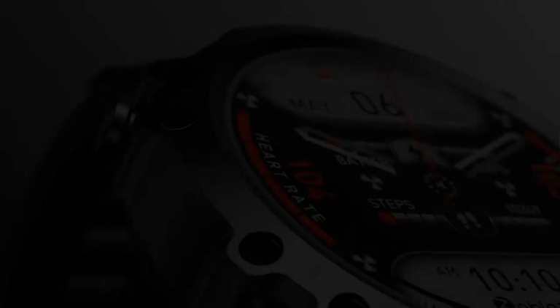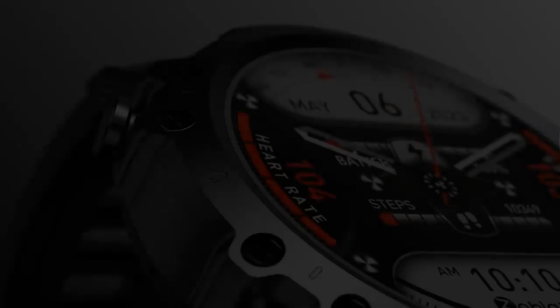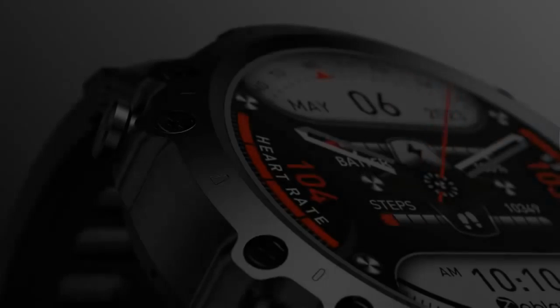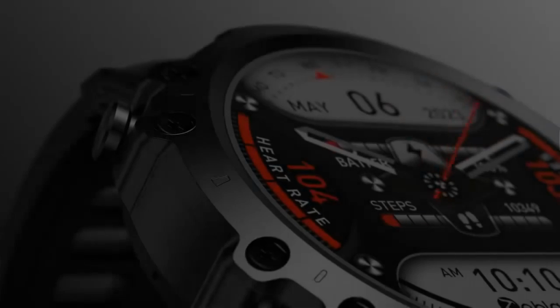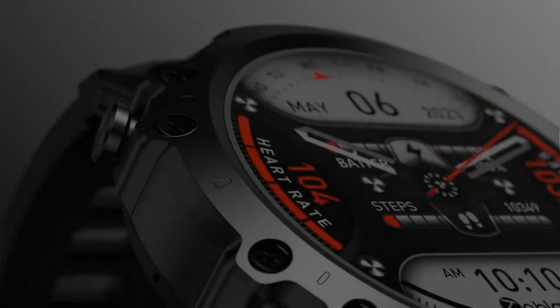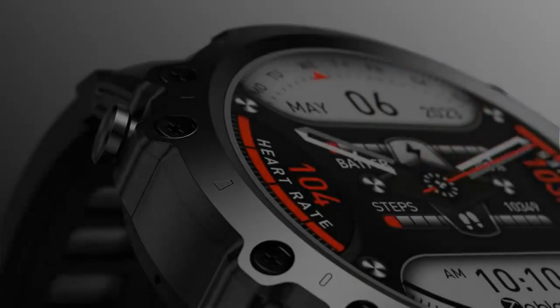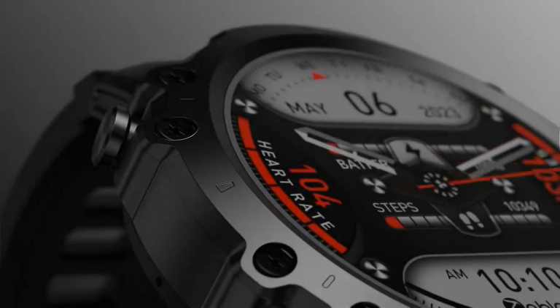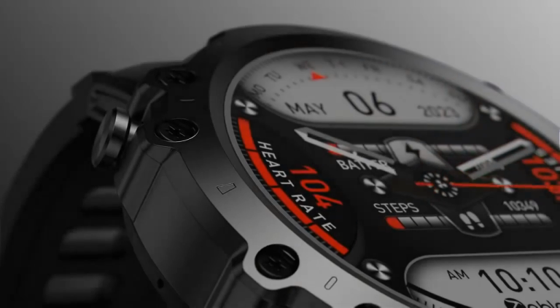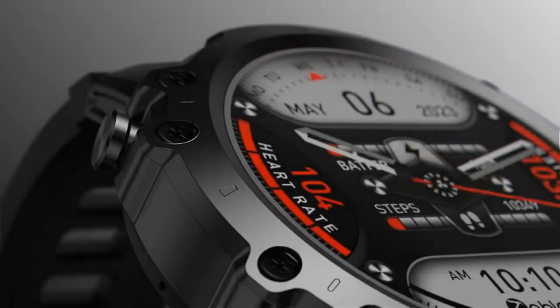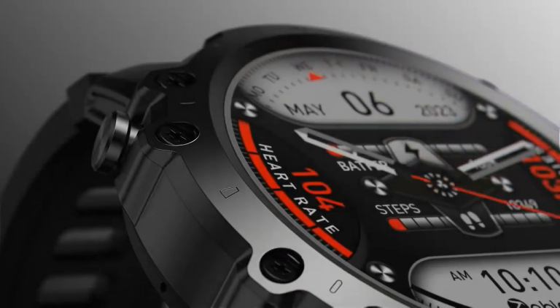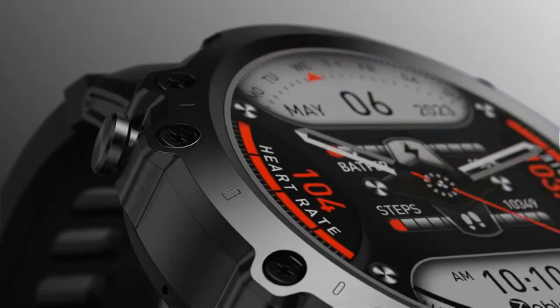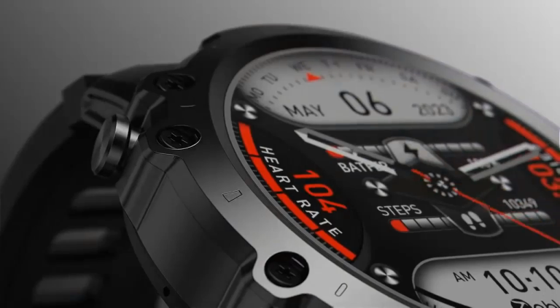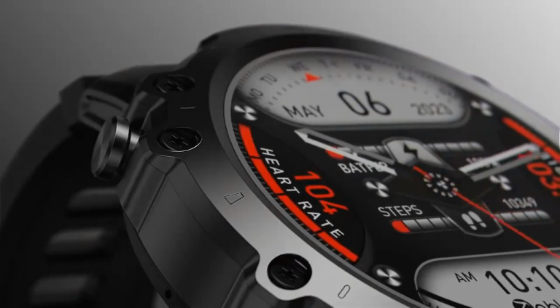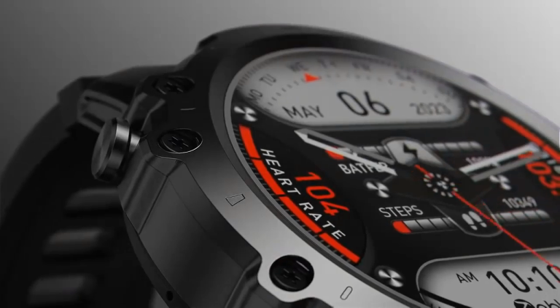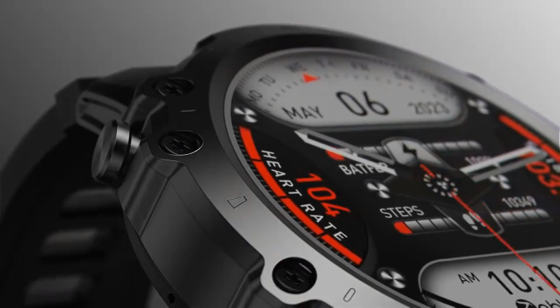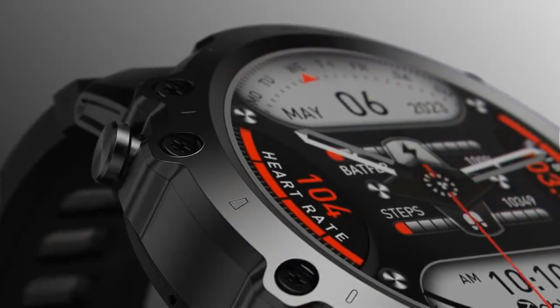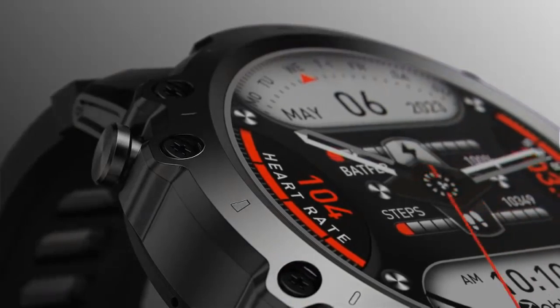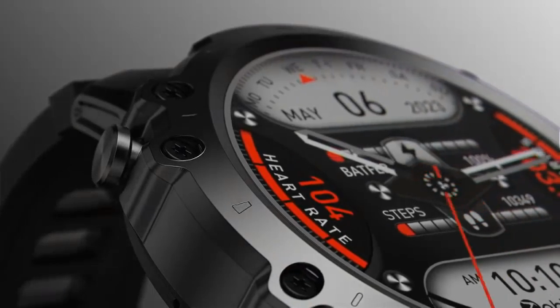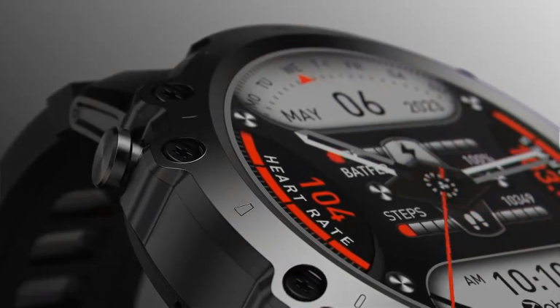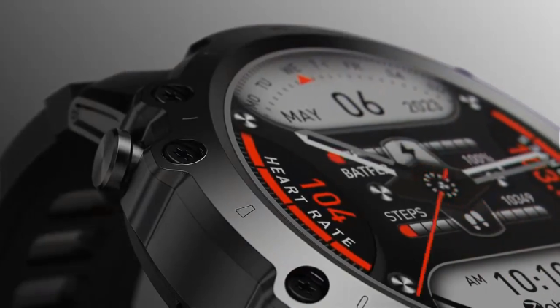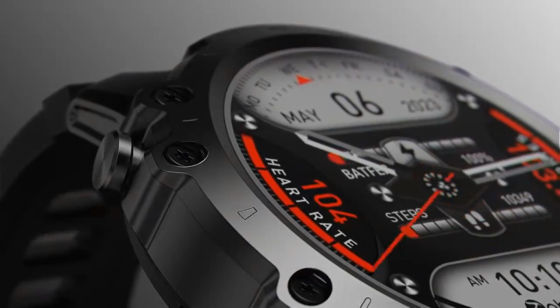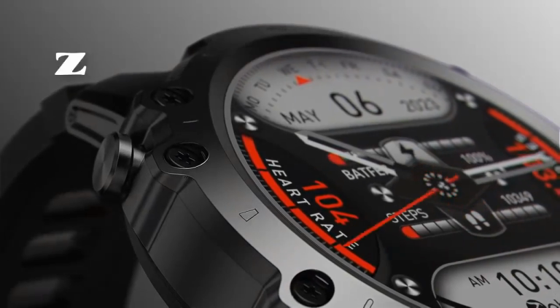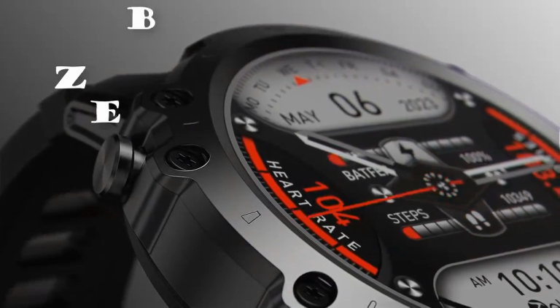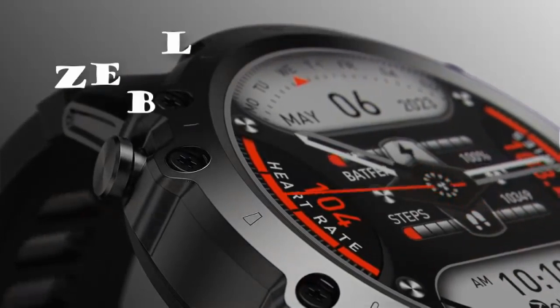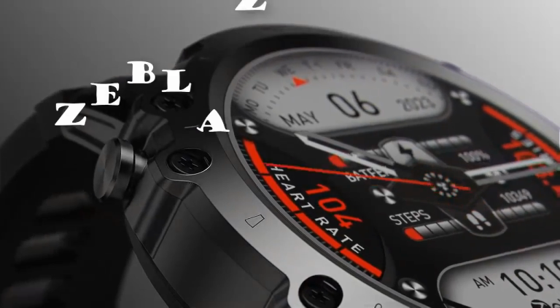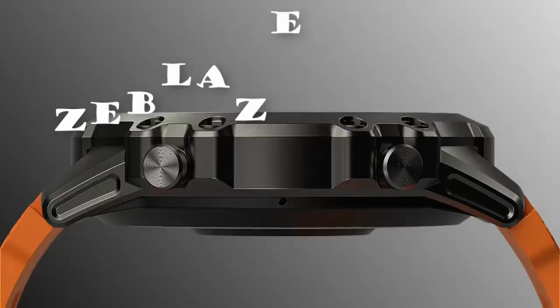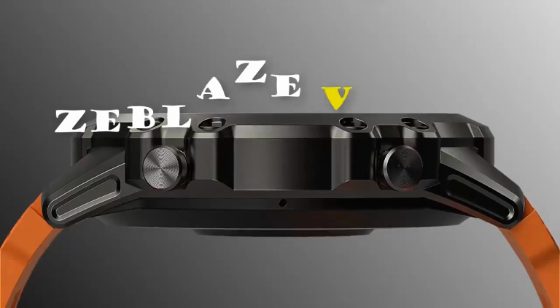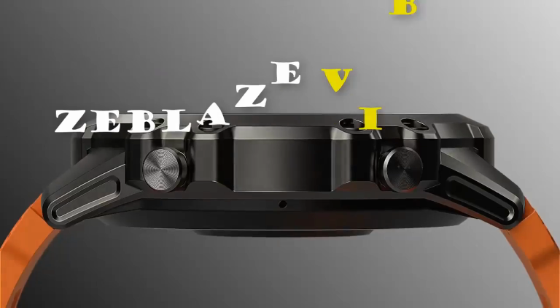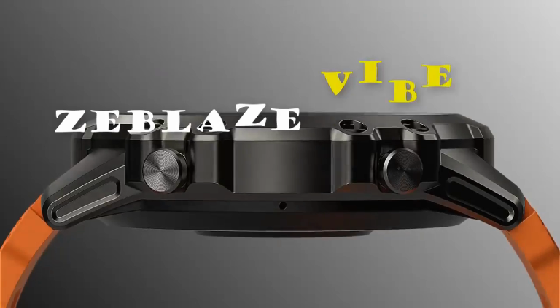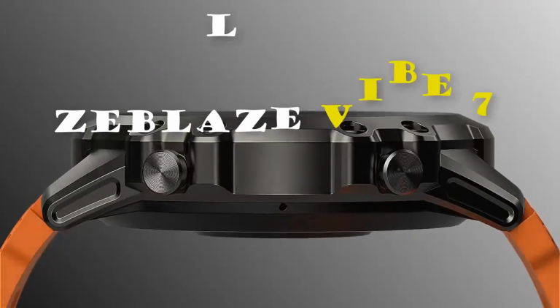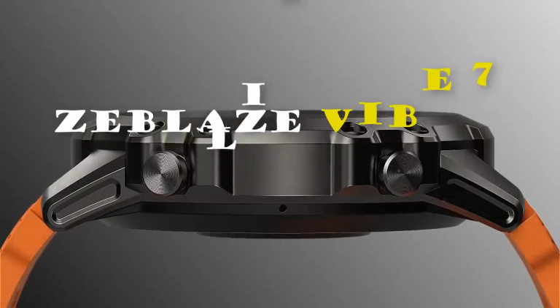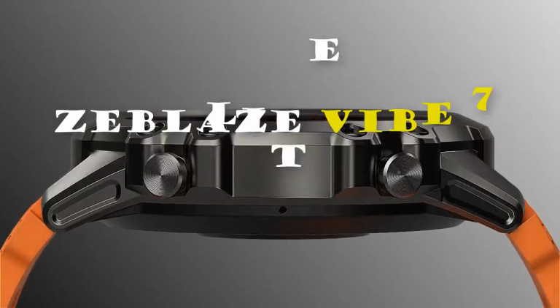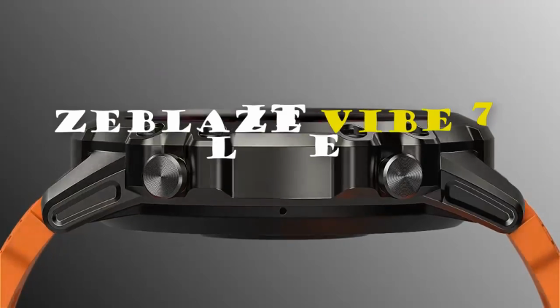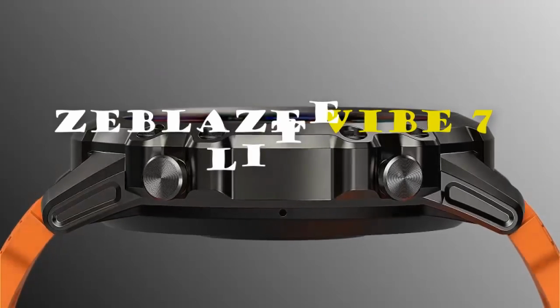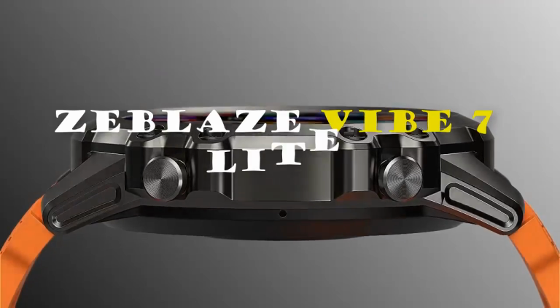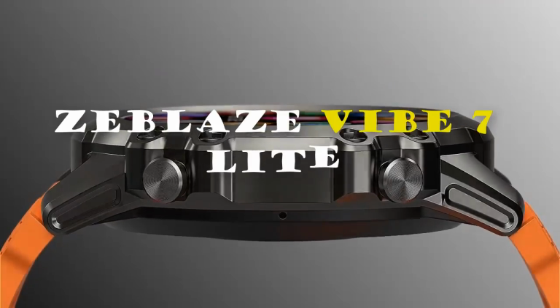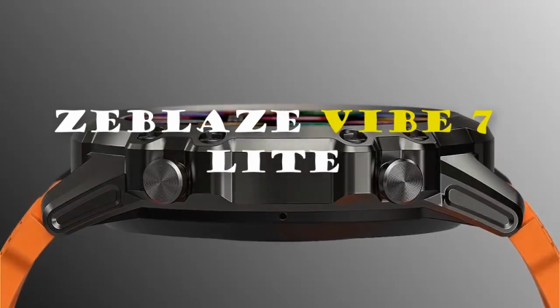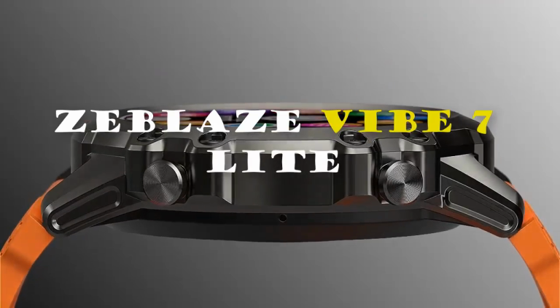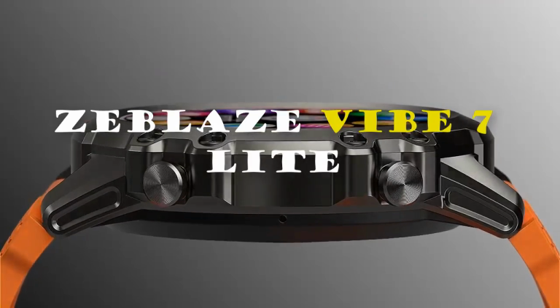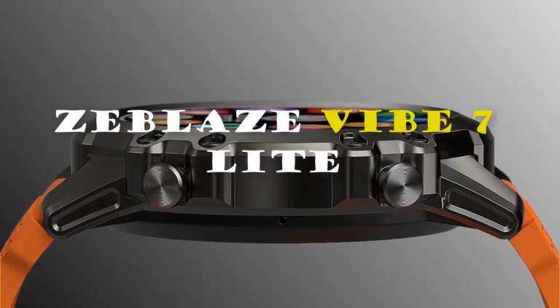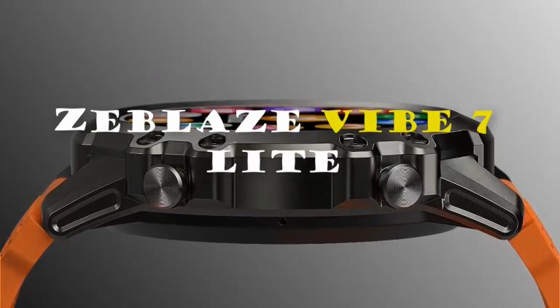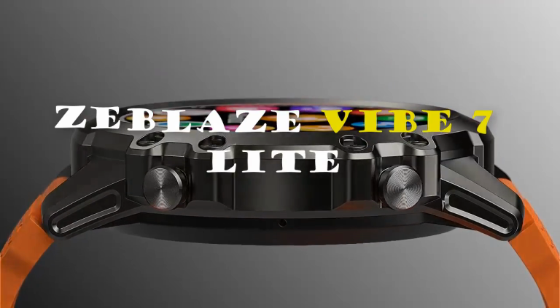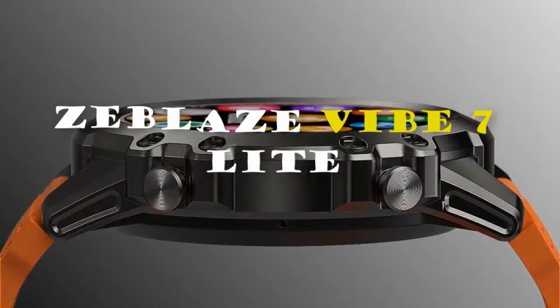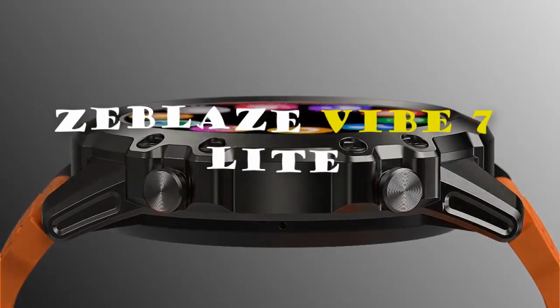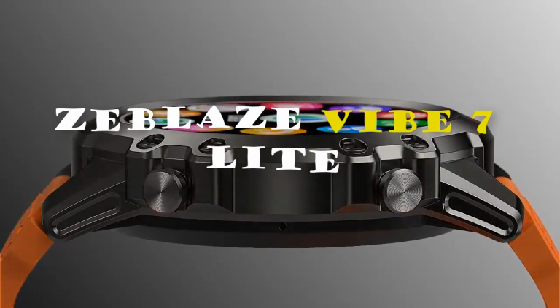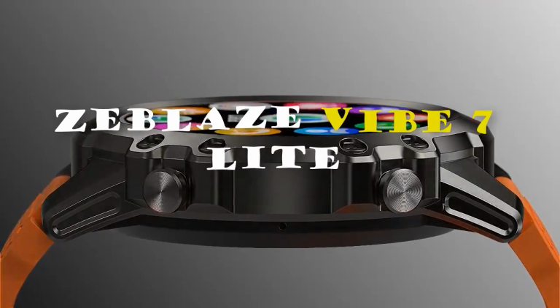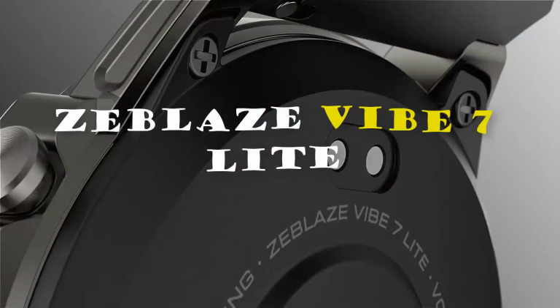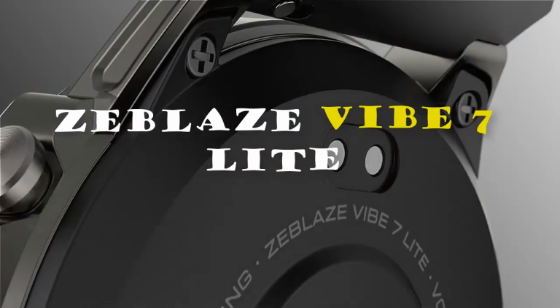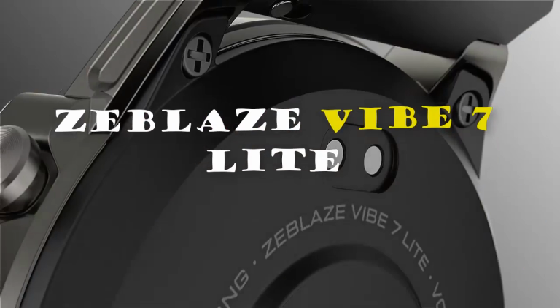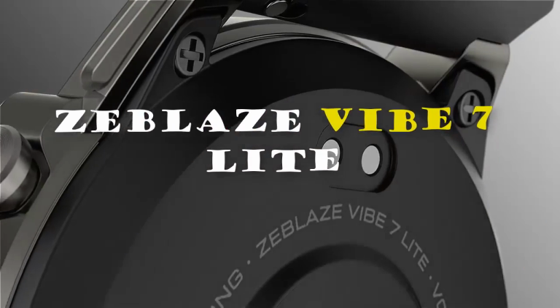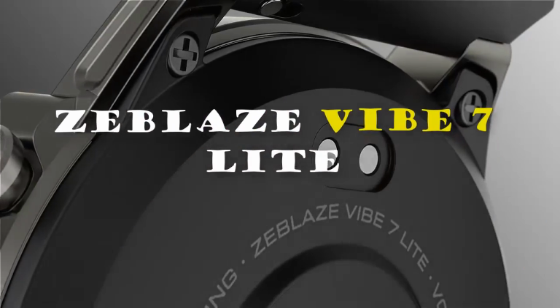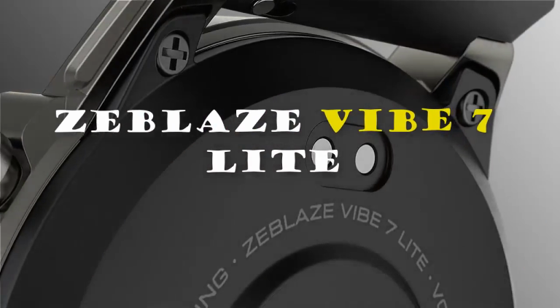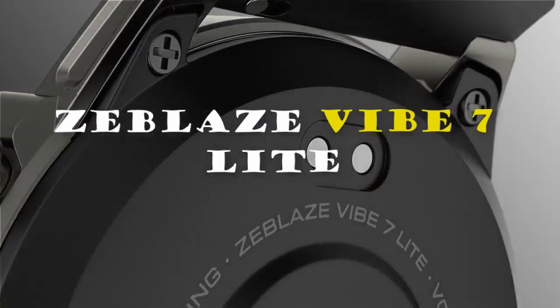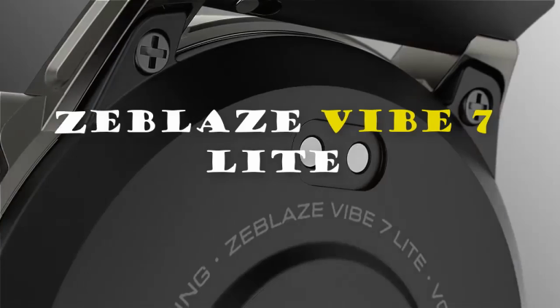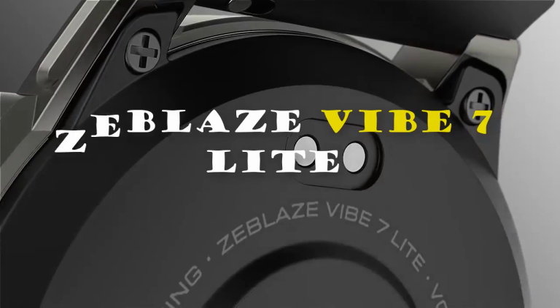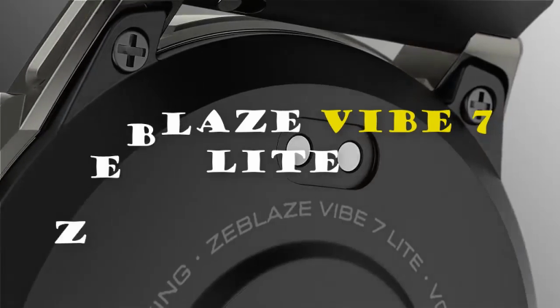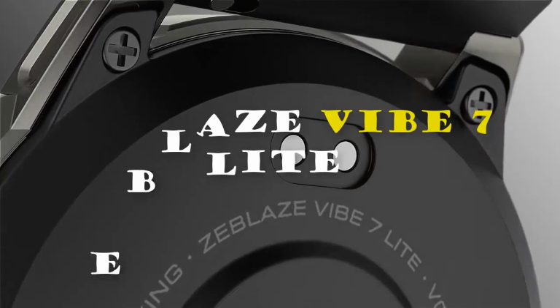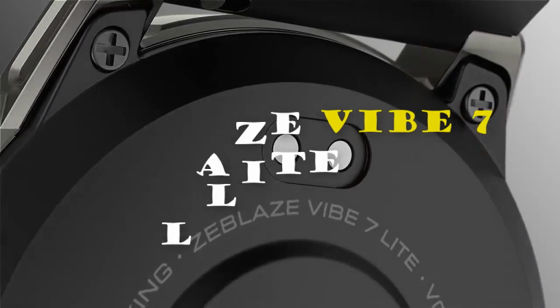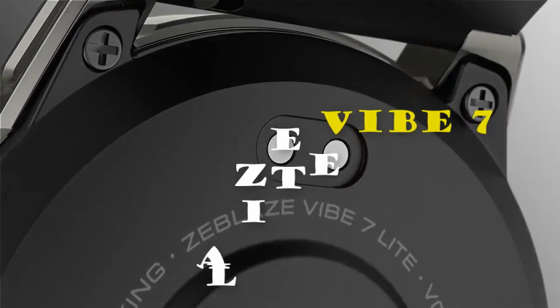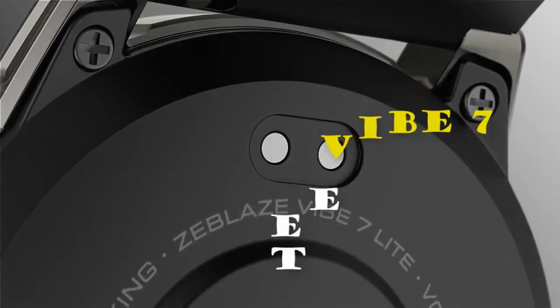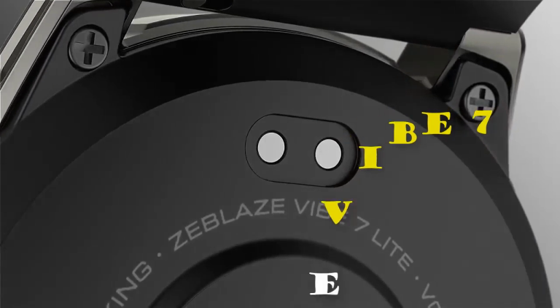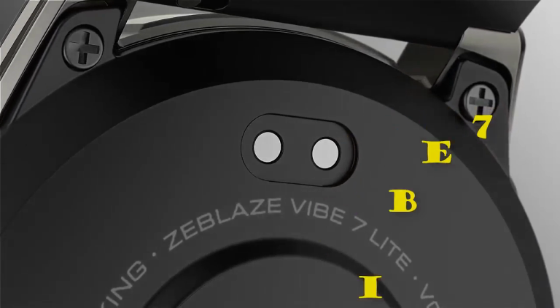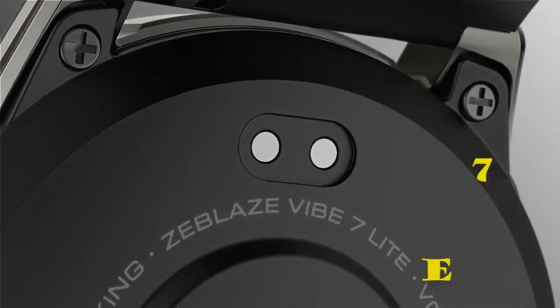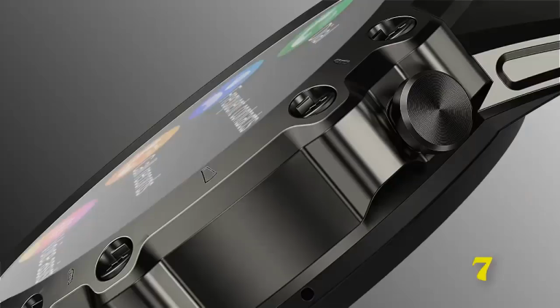Today we are going to show you a new Zeblaze Vibe 7 Lite smartwatch. If you are a technology lover, then this video is for you.